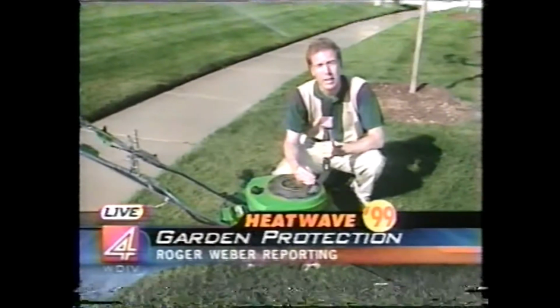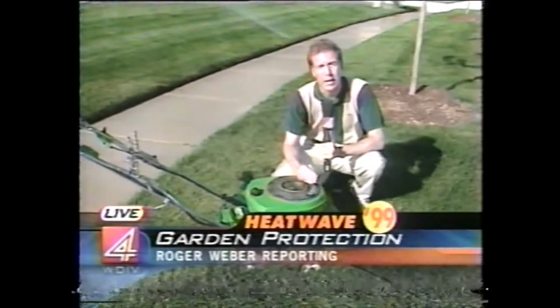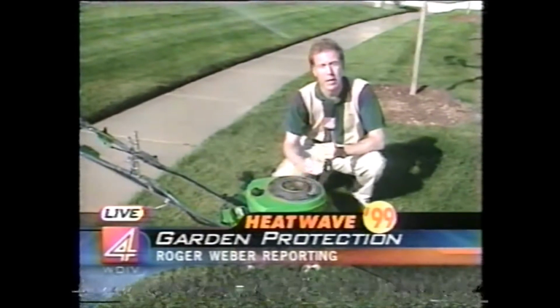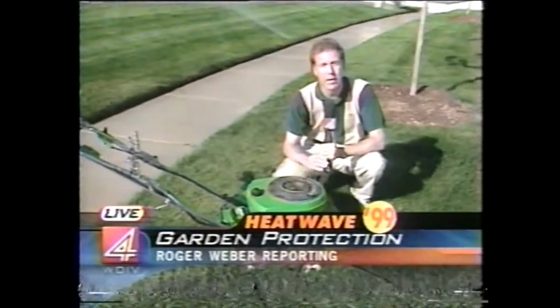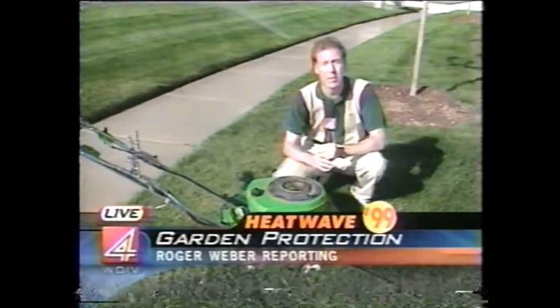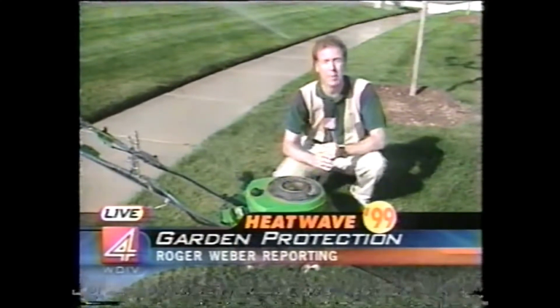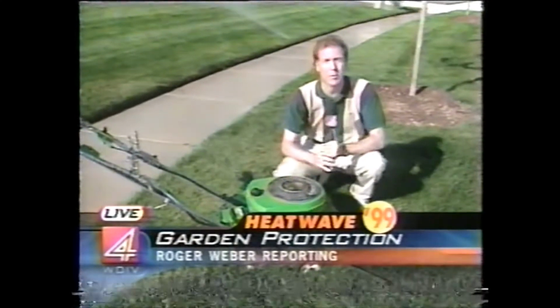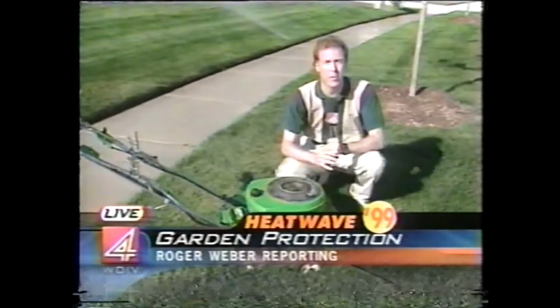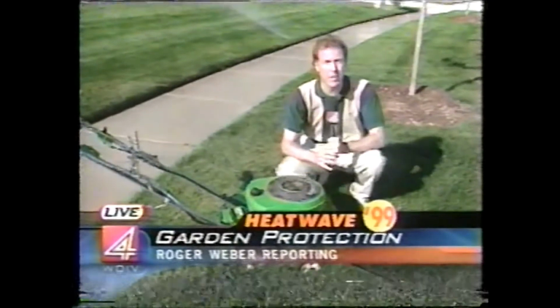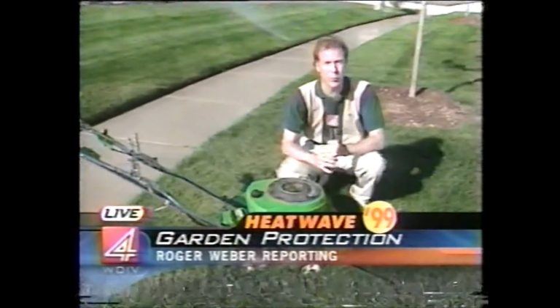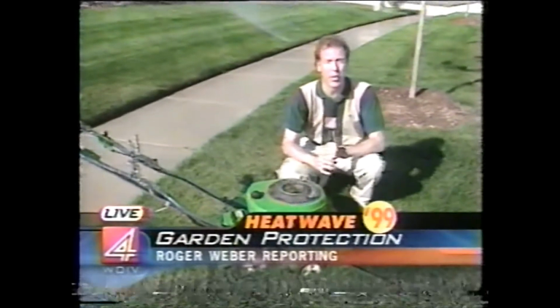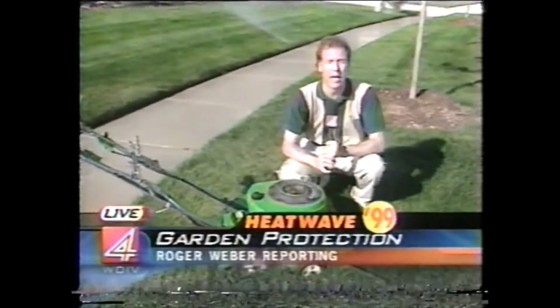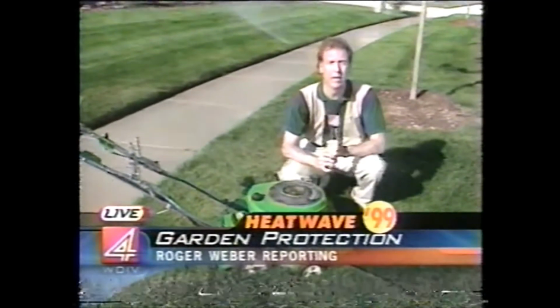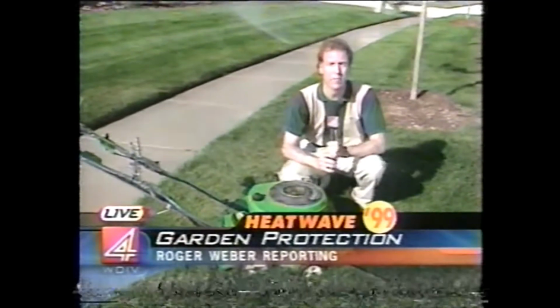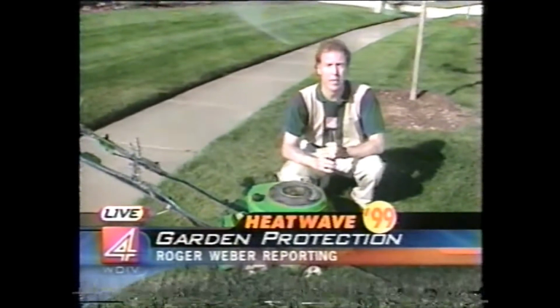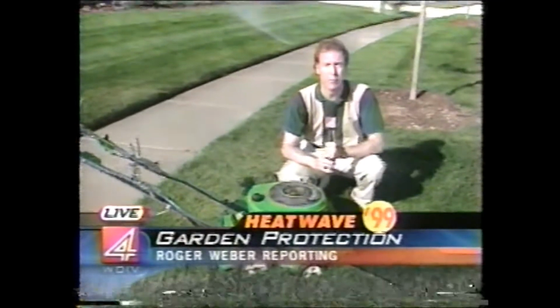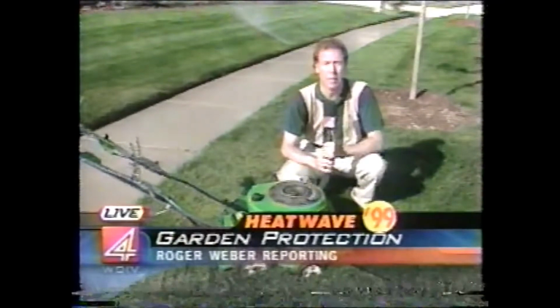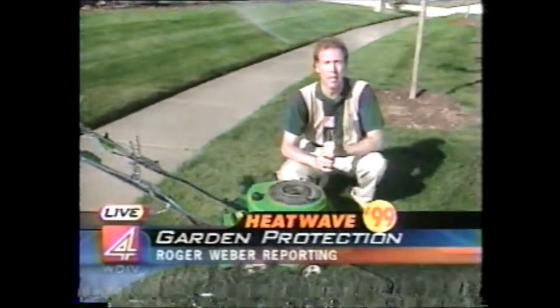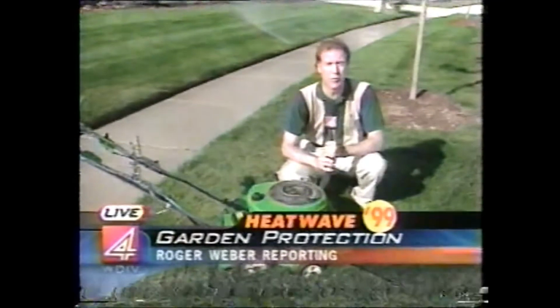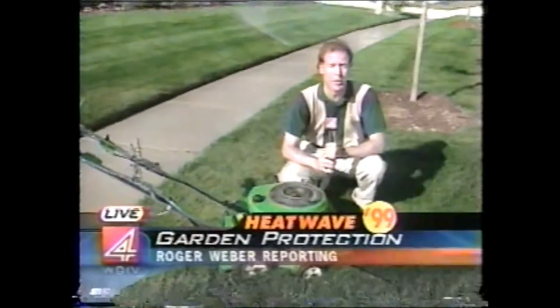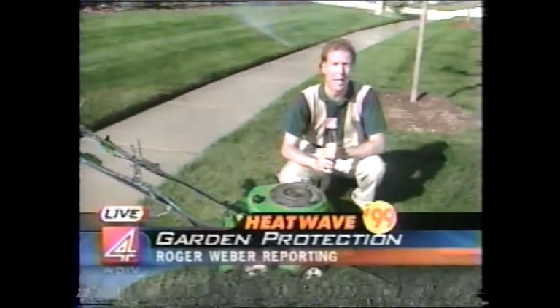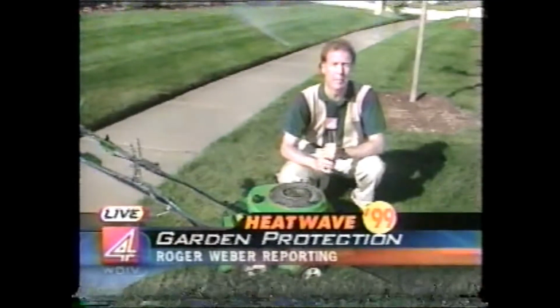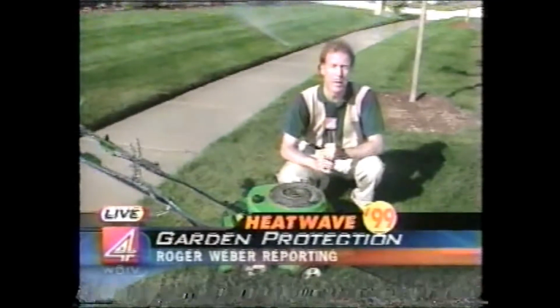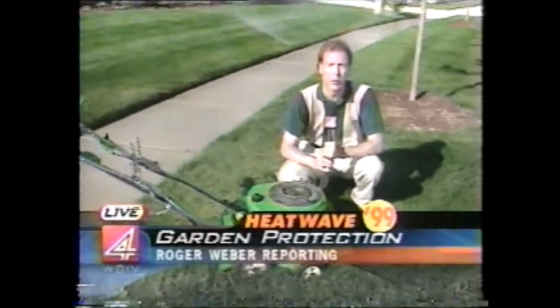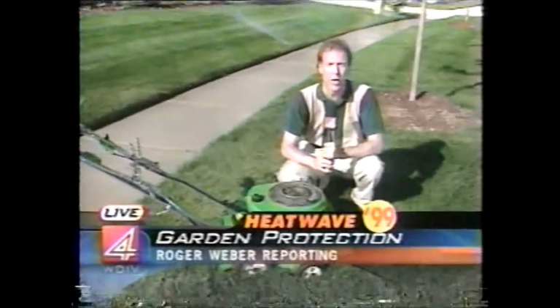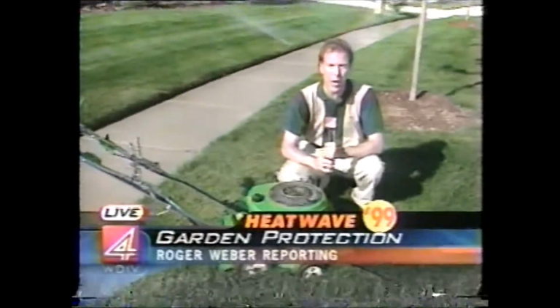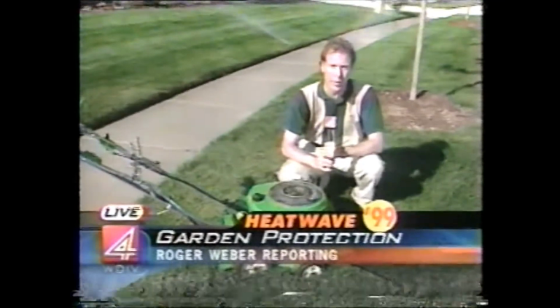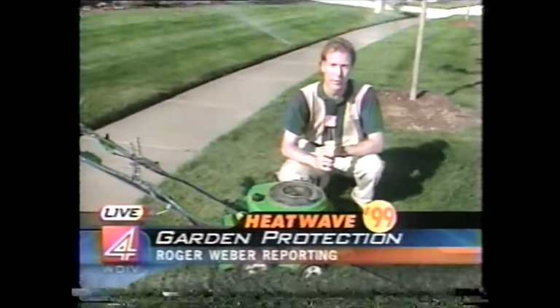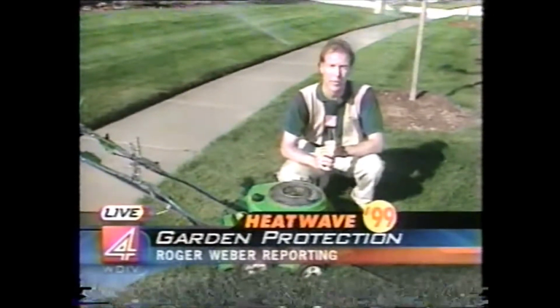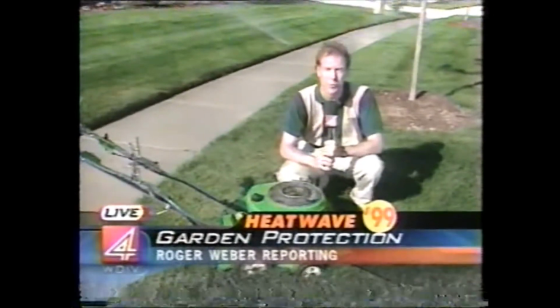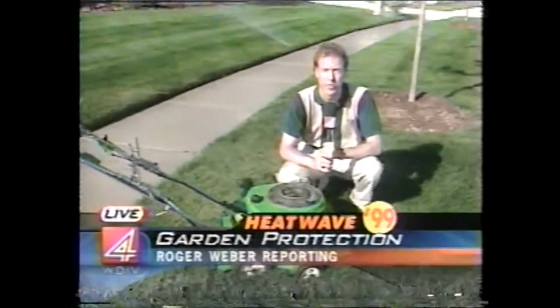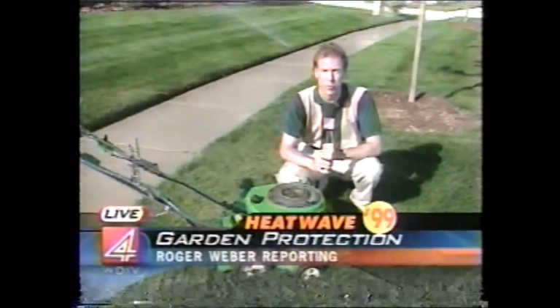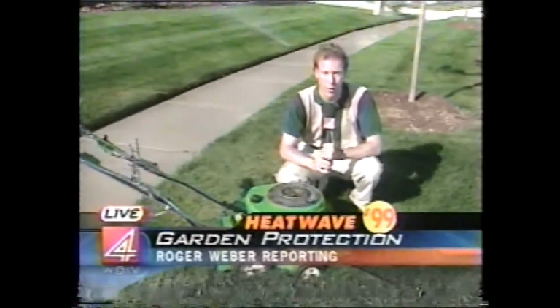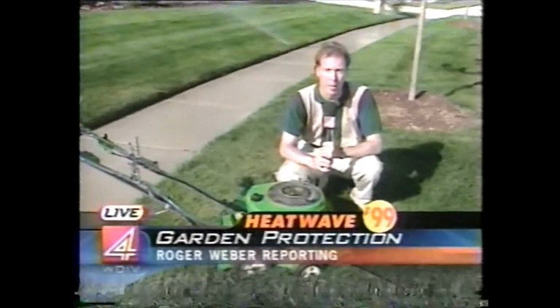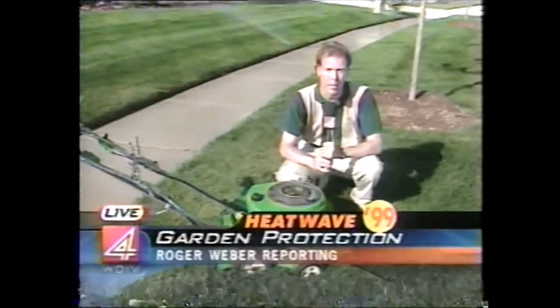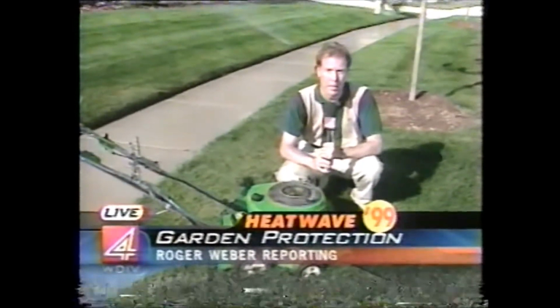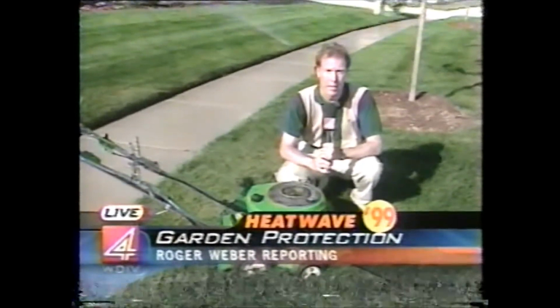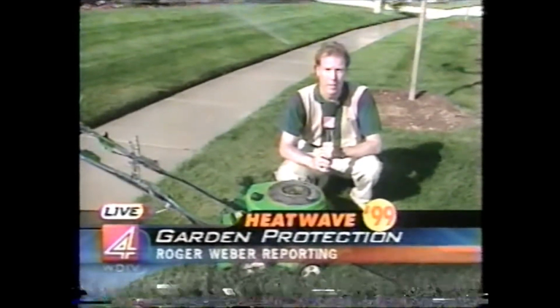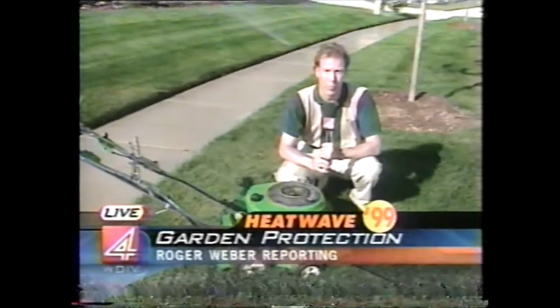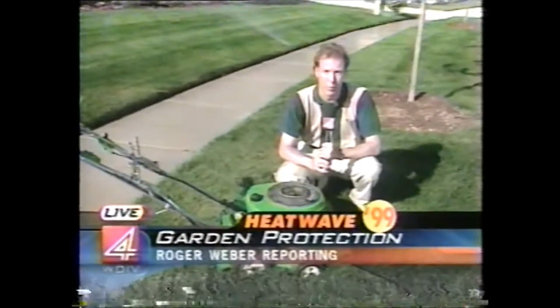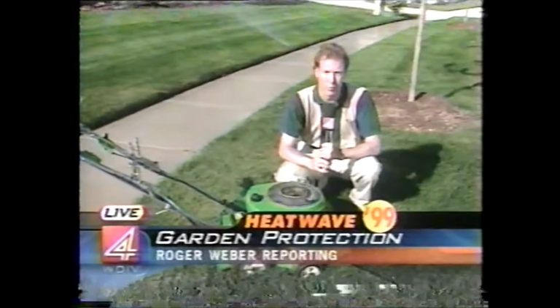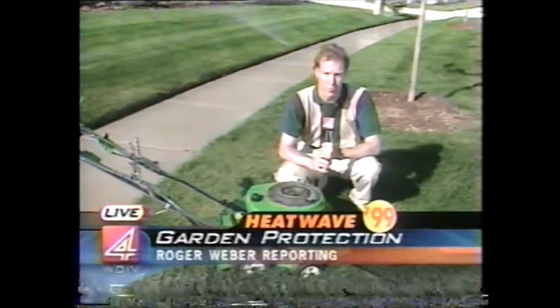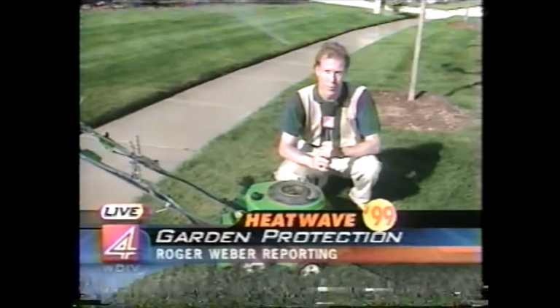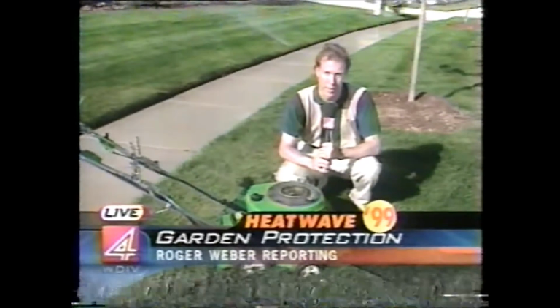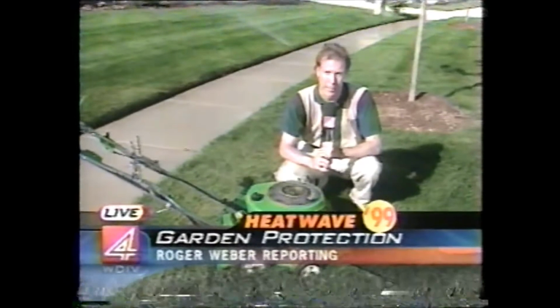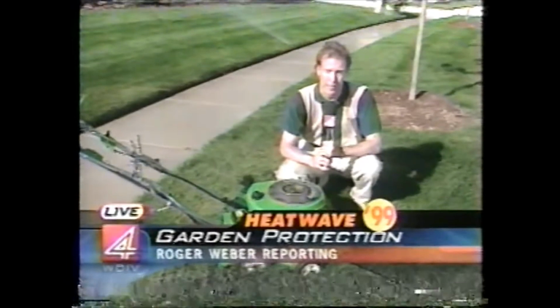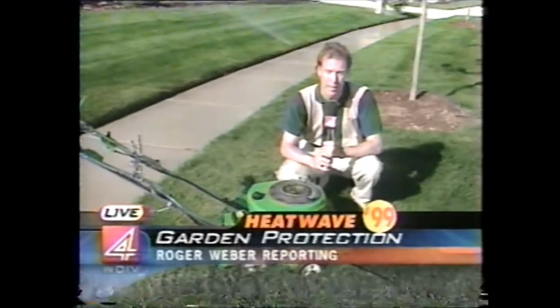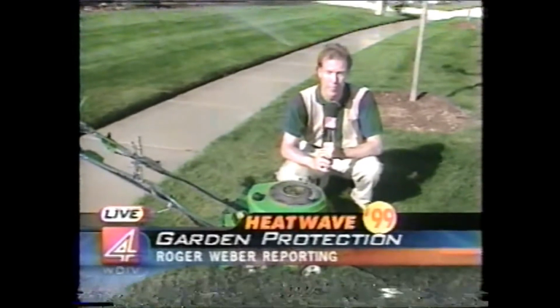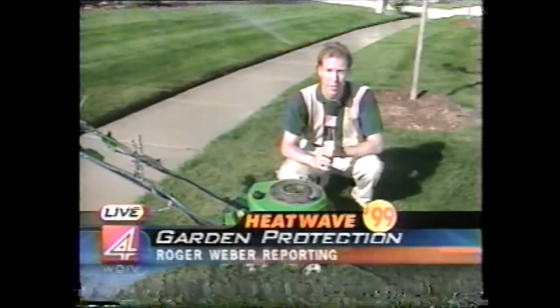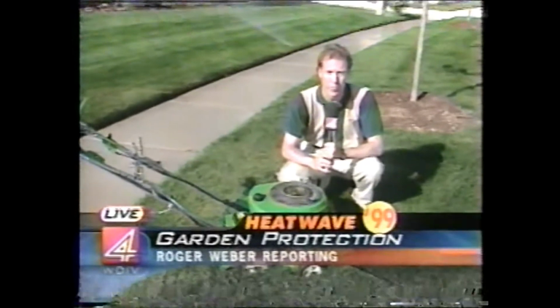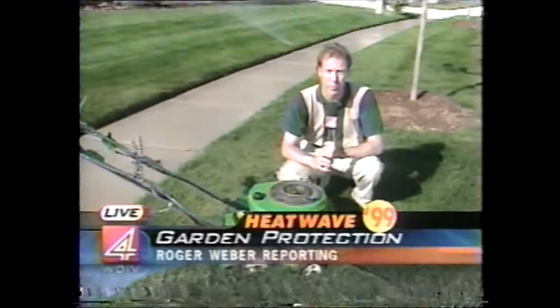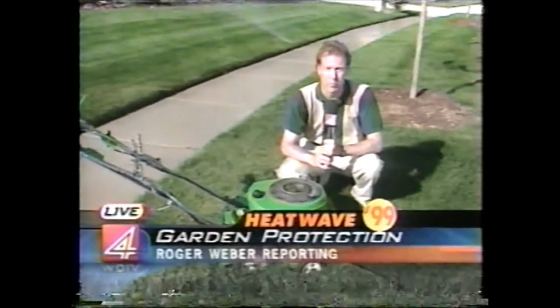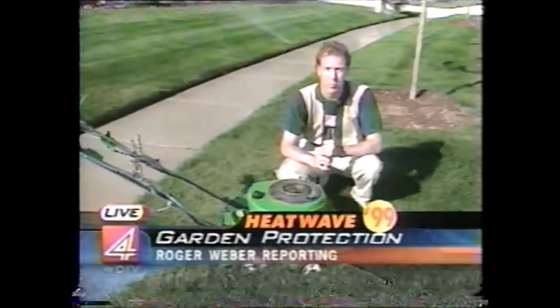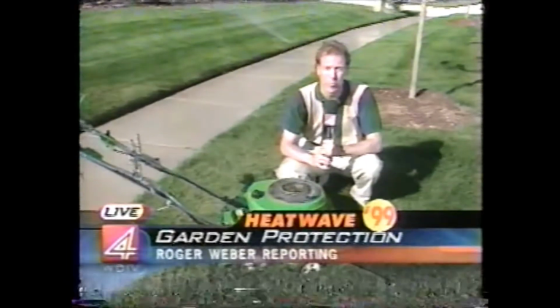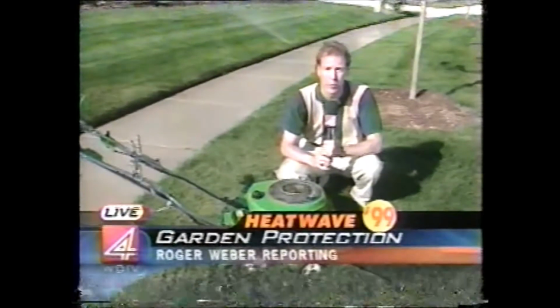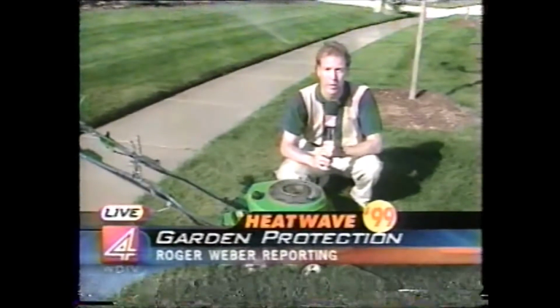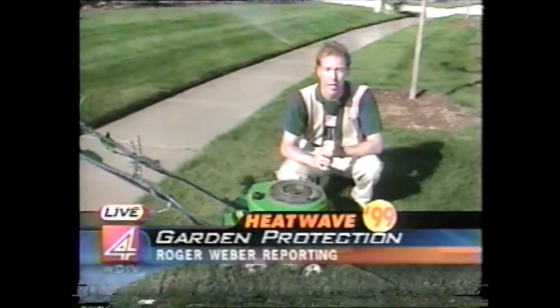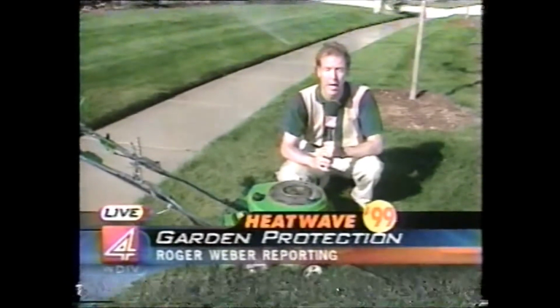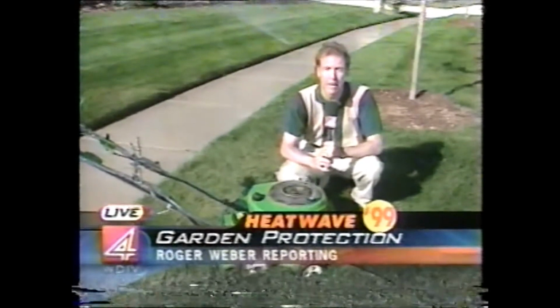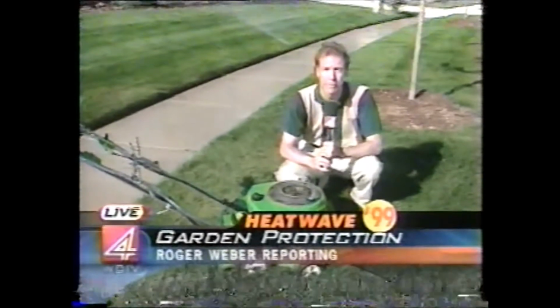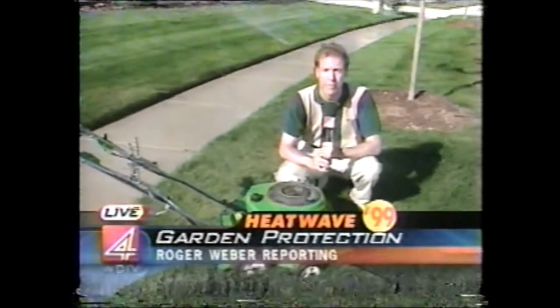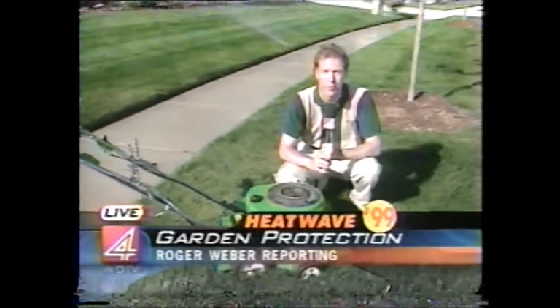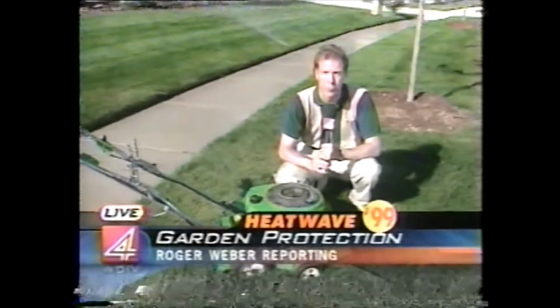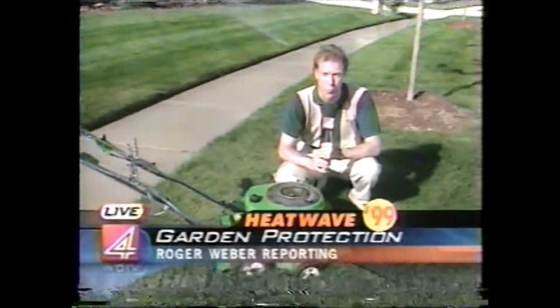Coming up at six, we'll have information on how to make your air conditioning run more efficiently. I'm Roger Weber reporting live in Troy.